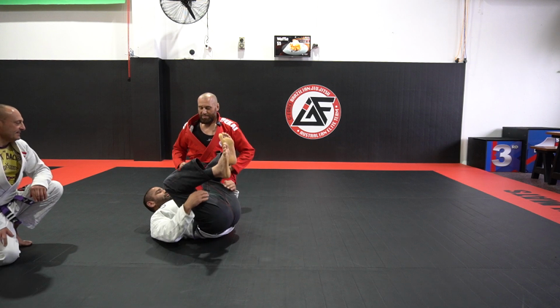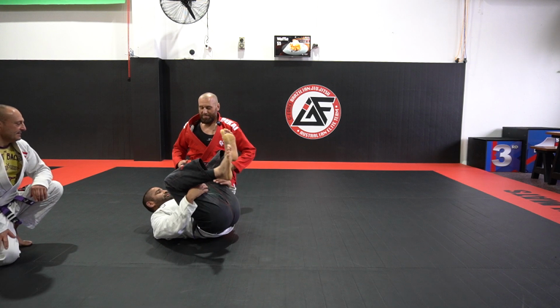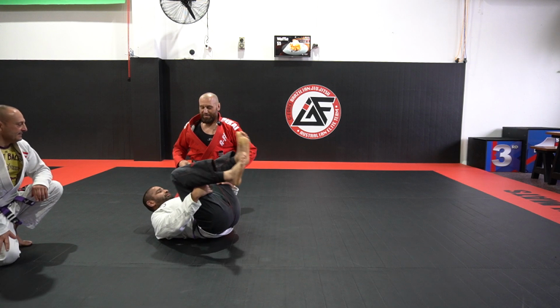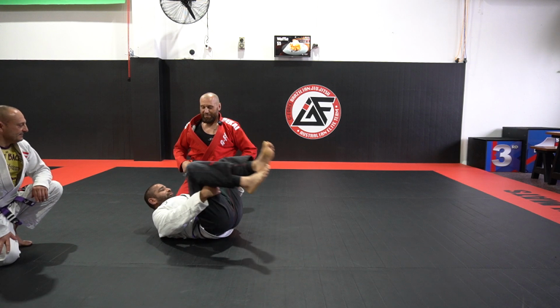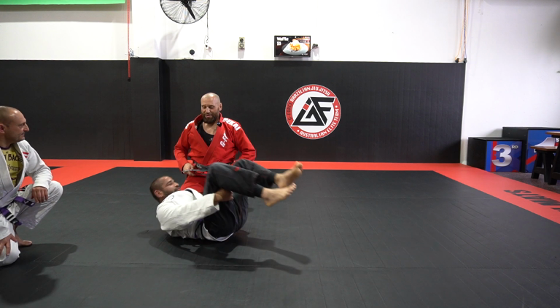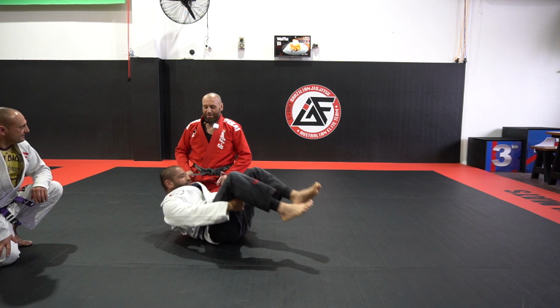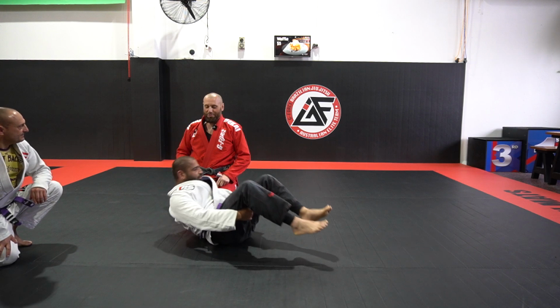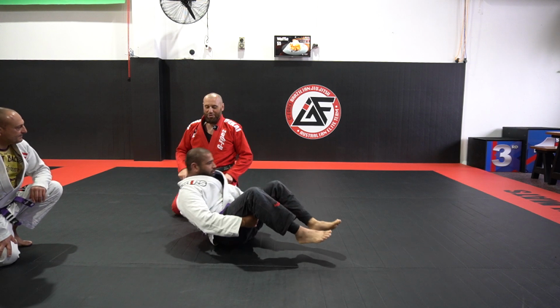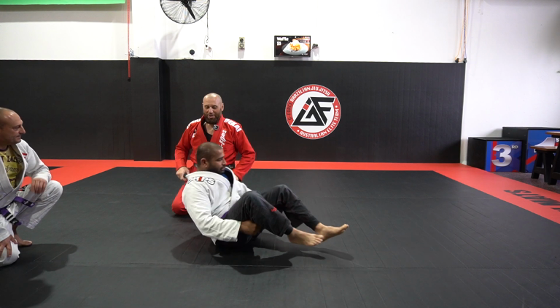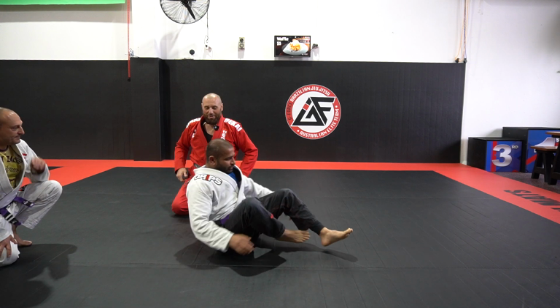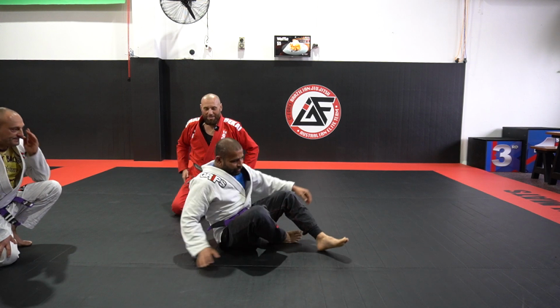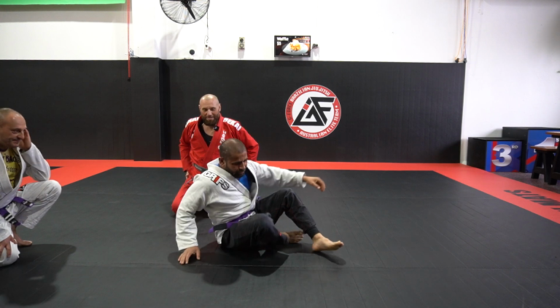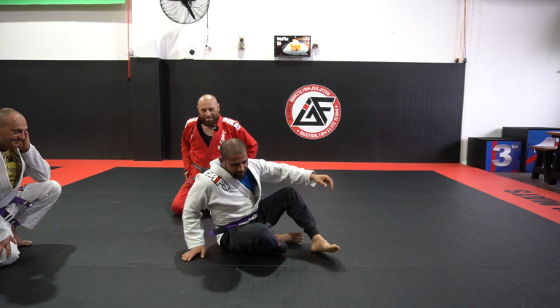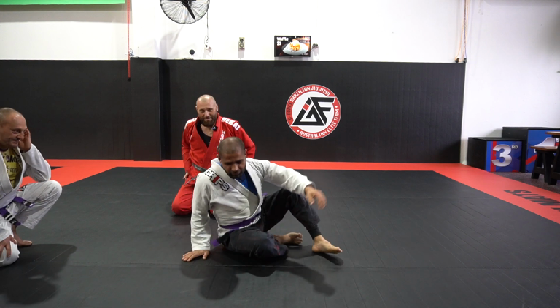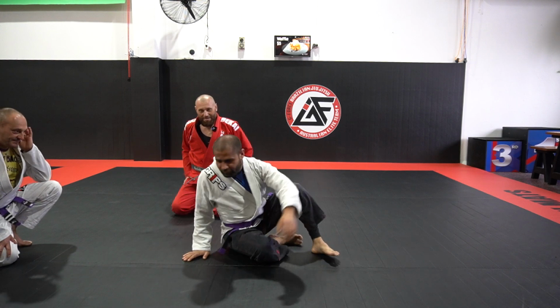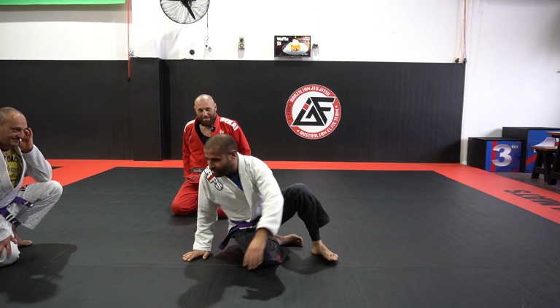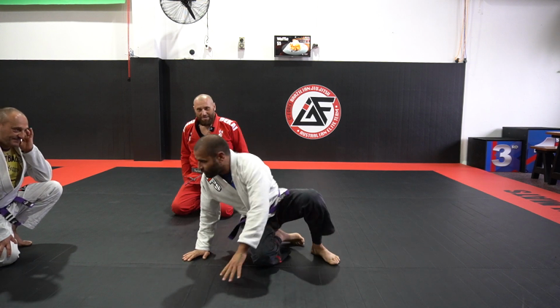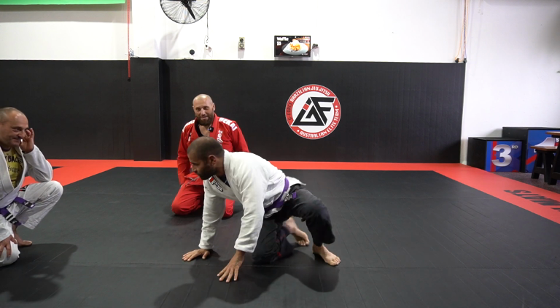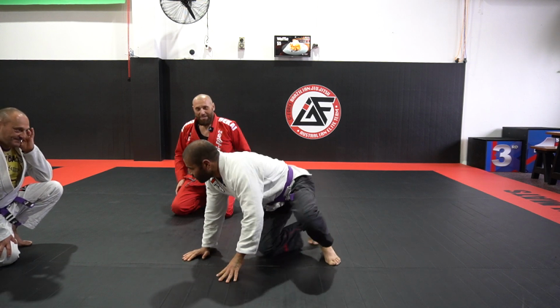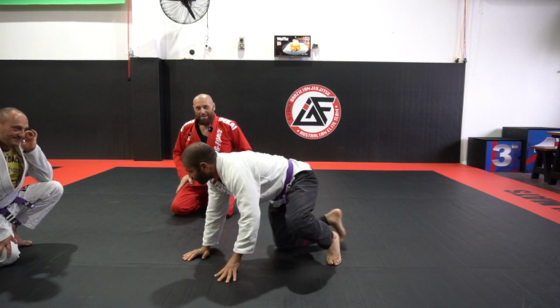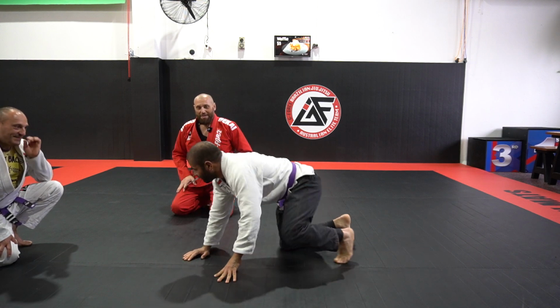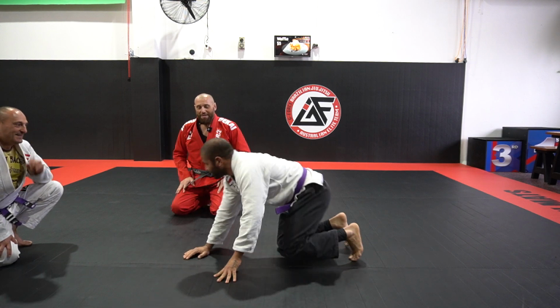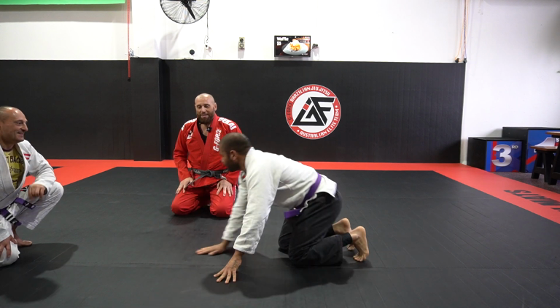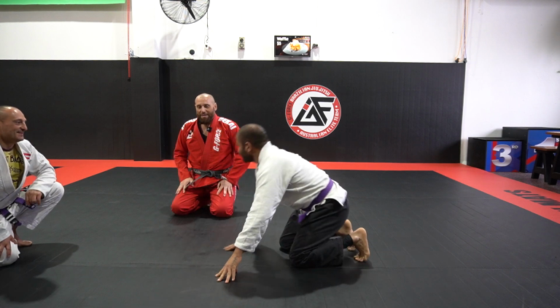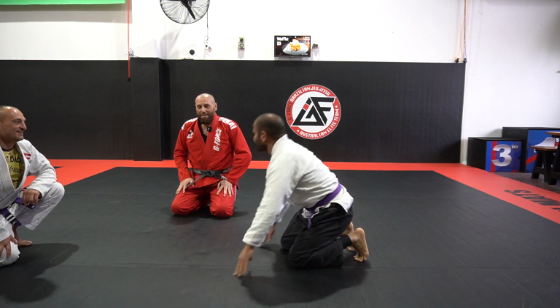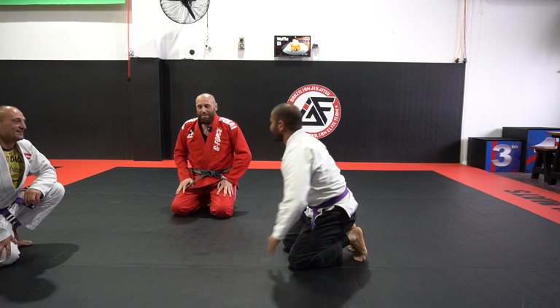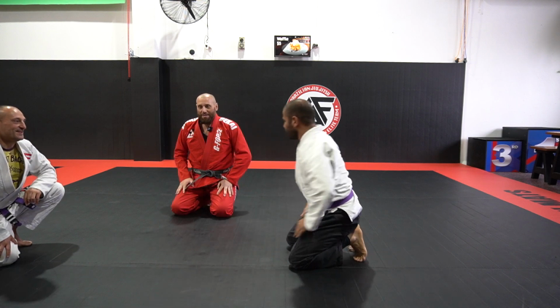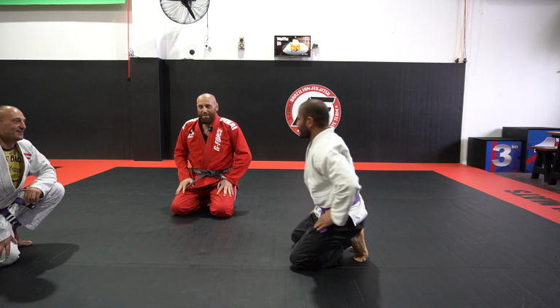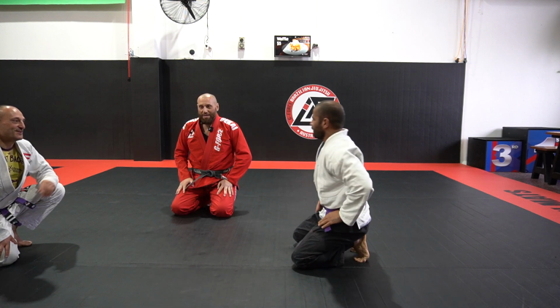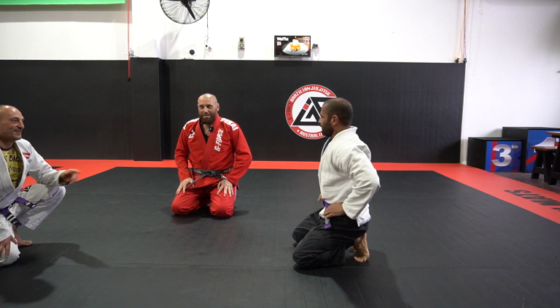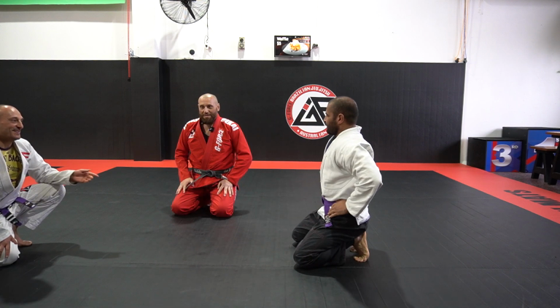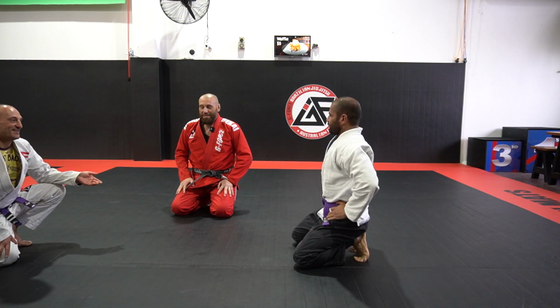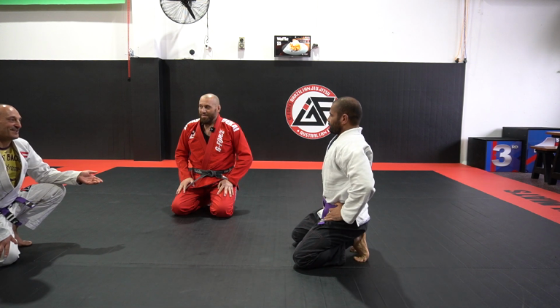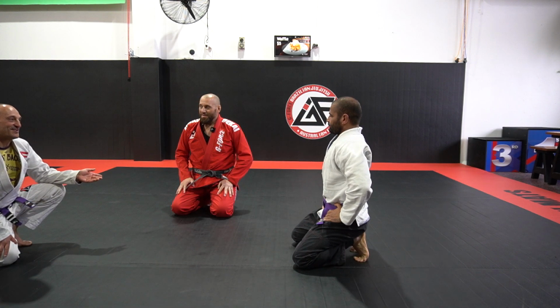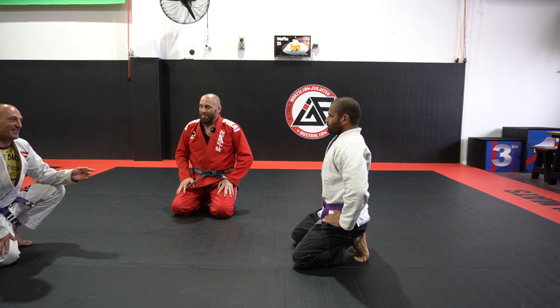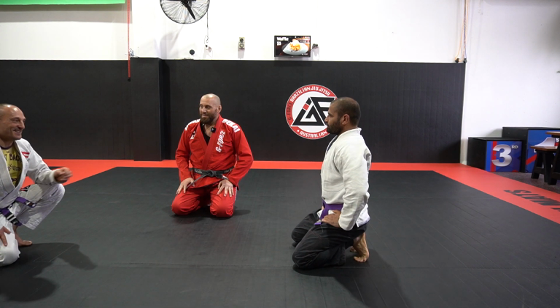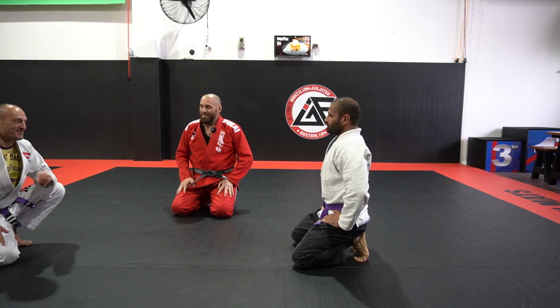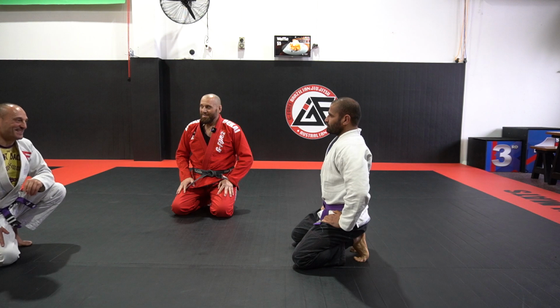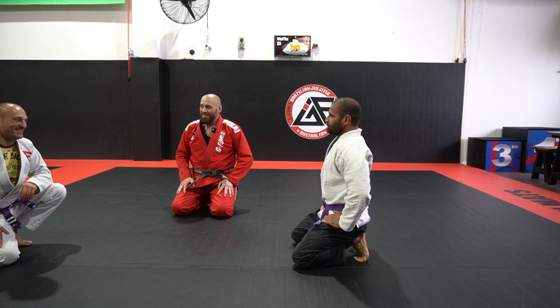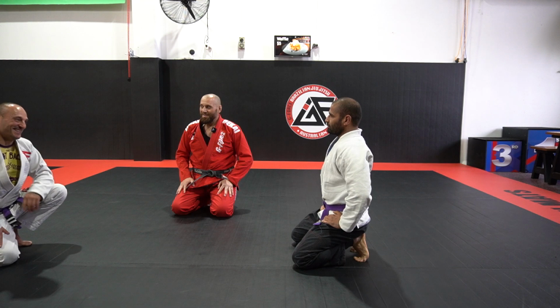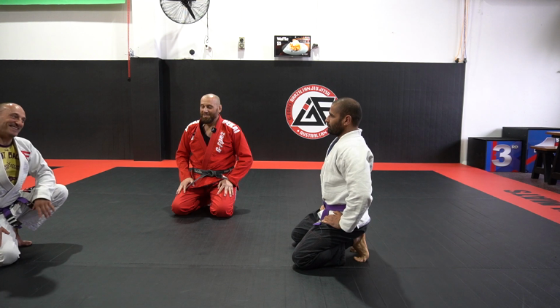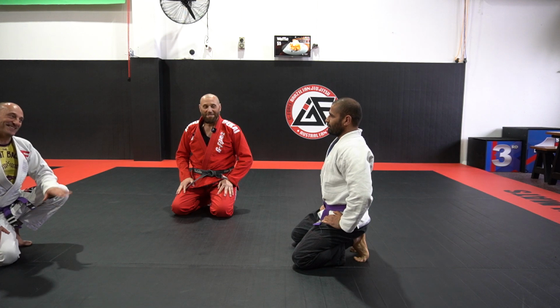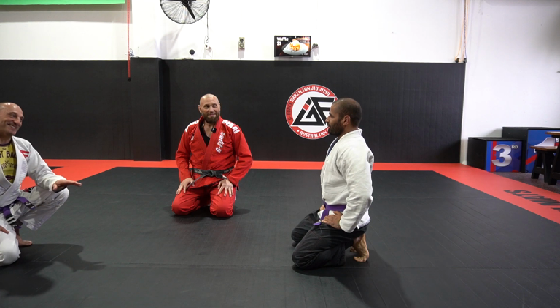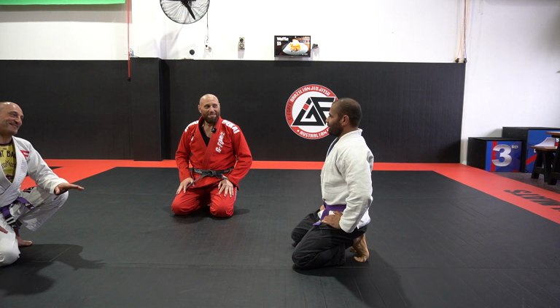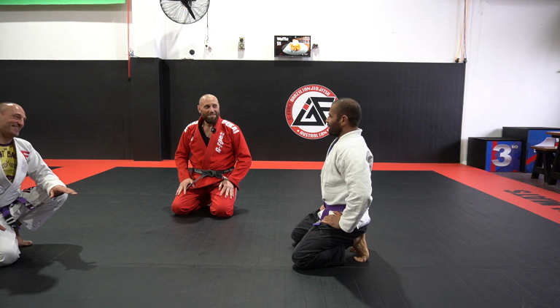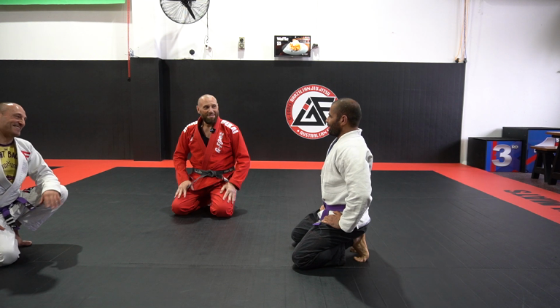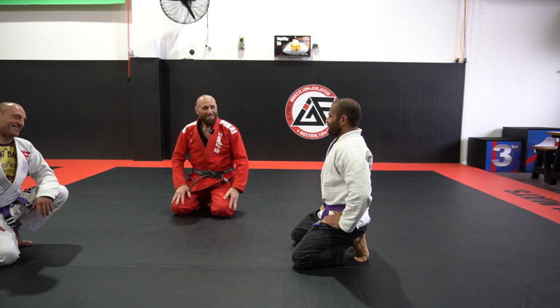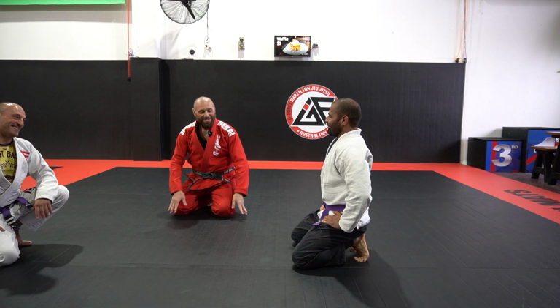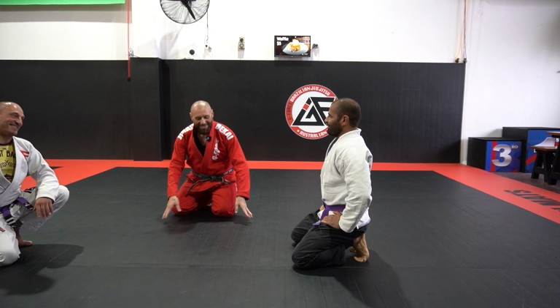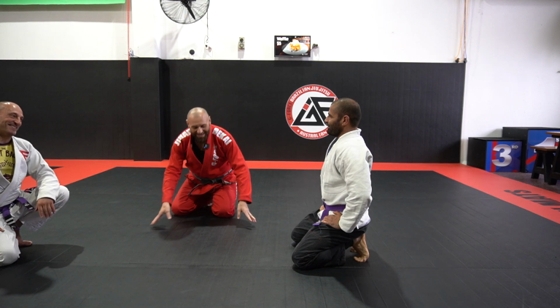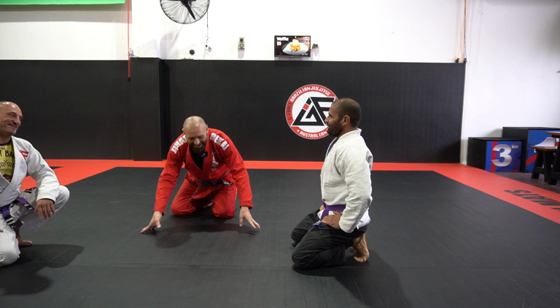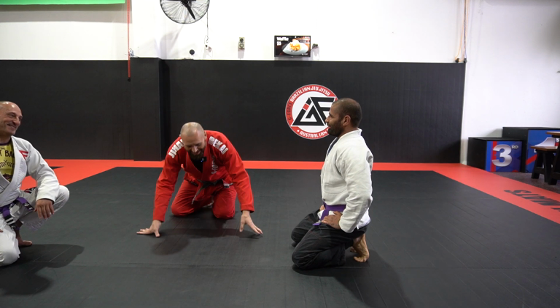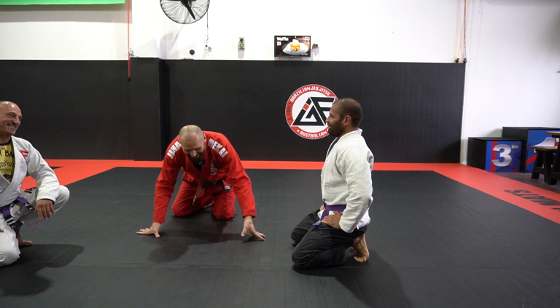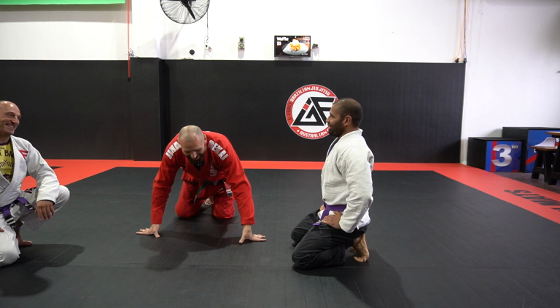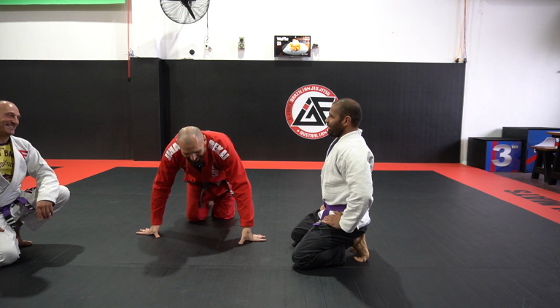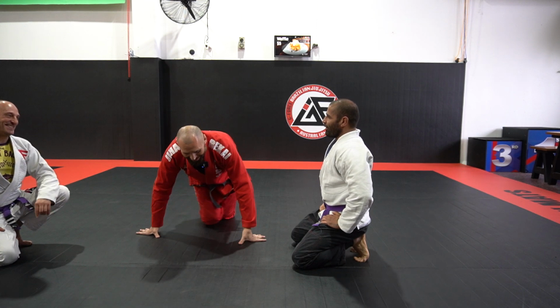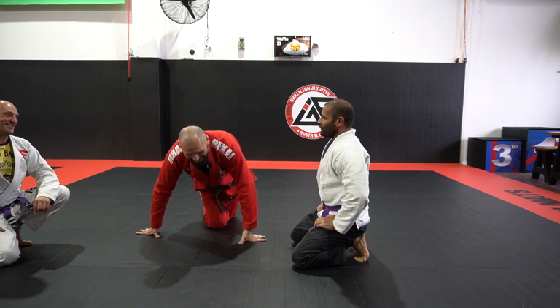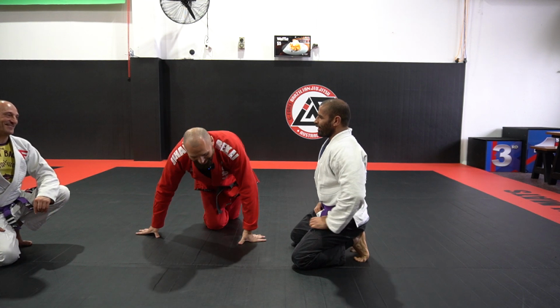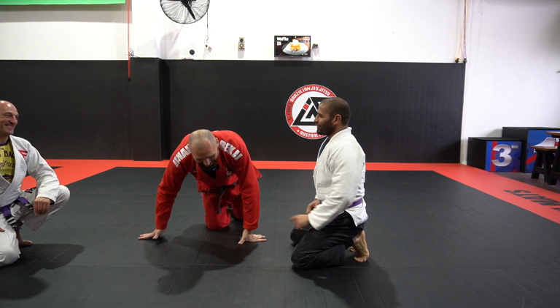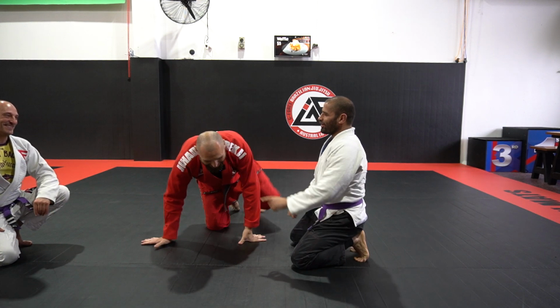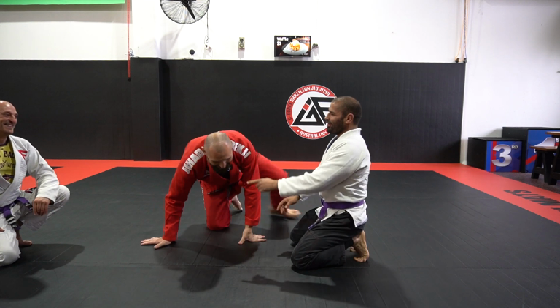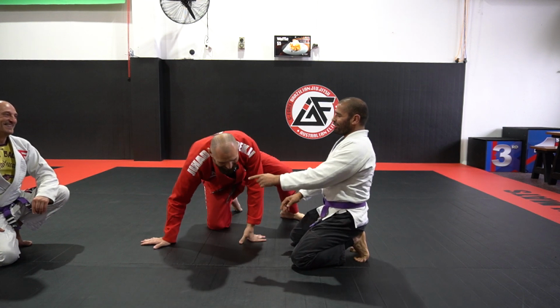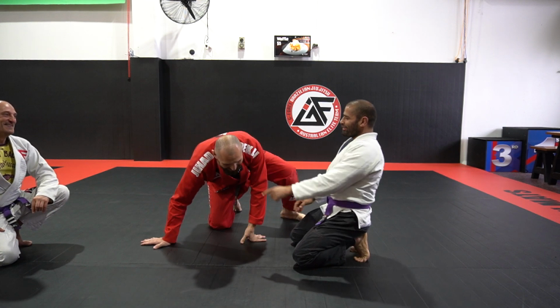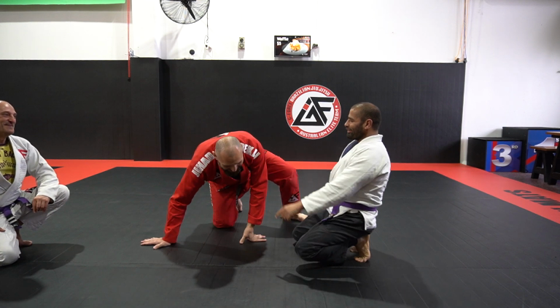Did it feel like a good choke? Yes. Do you want to try it on Big G? It's always fun to try something on Big G. I'll try it on you.